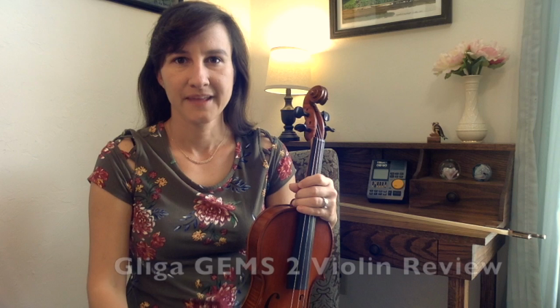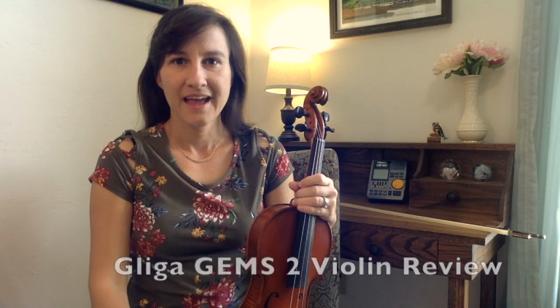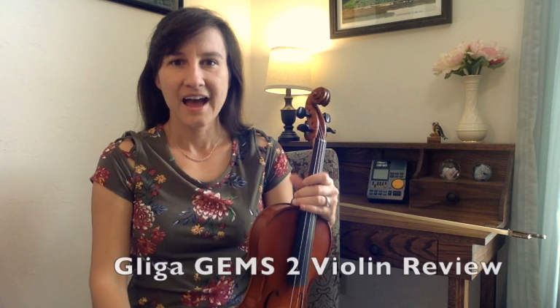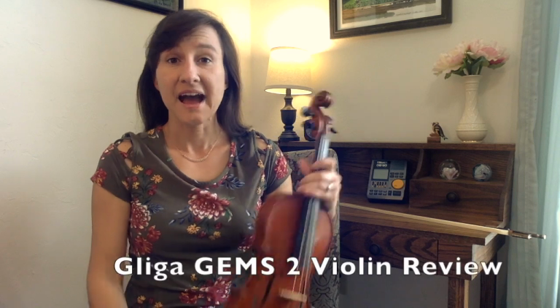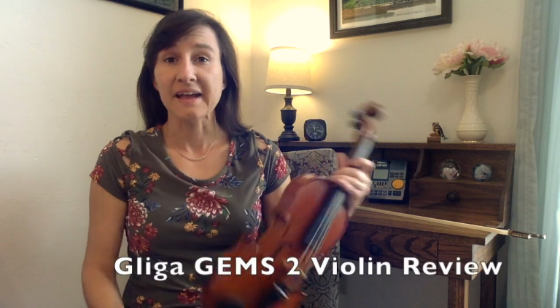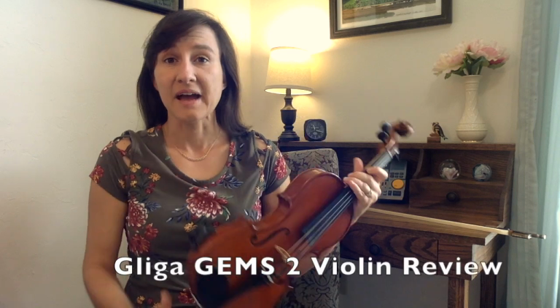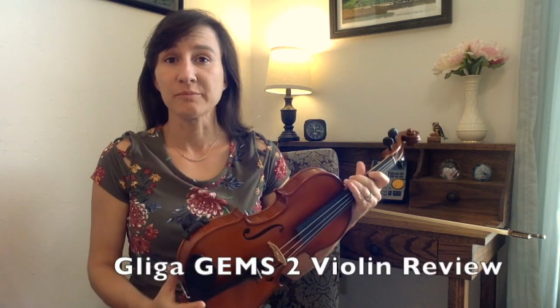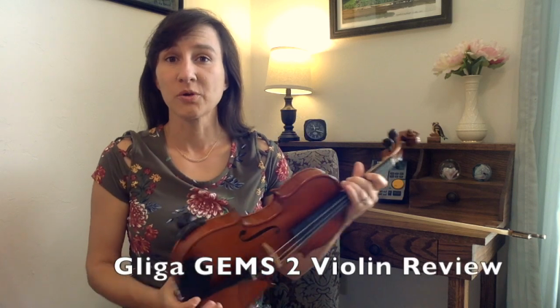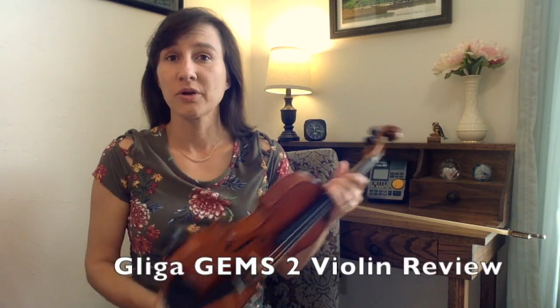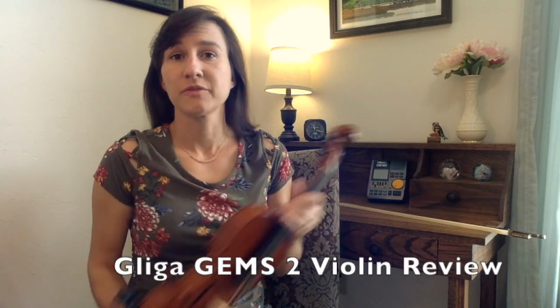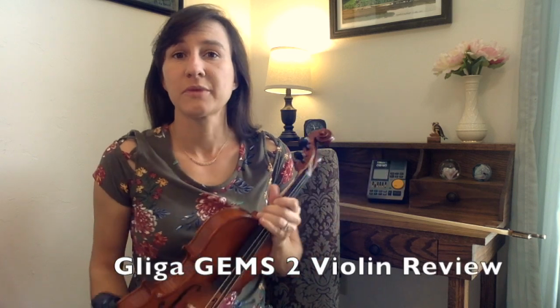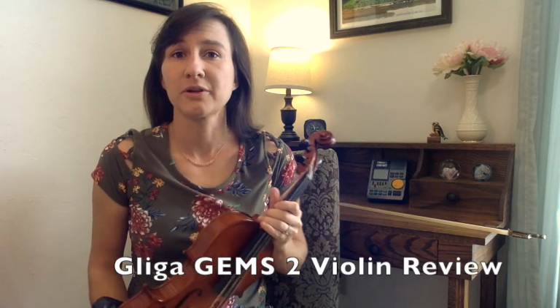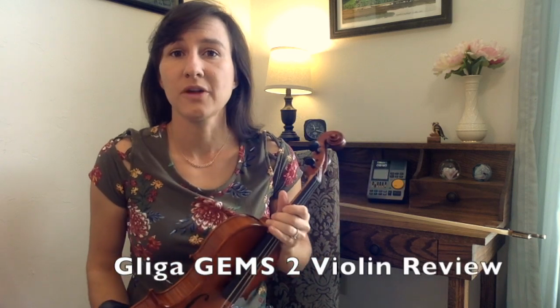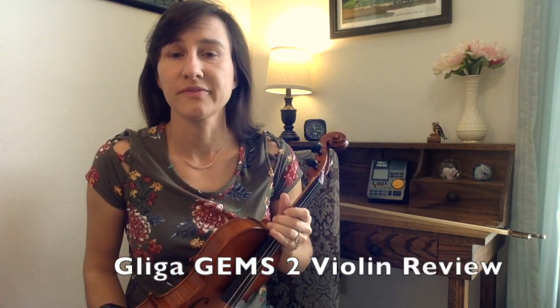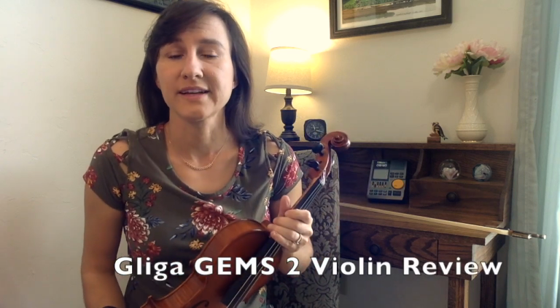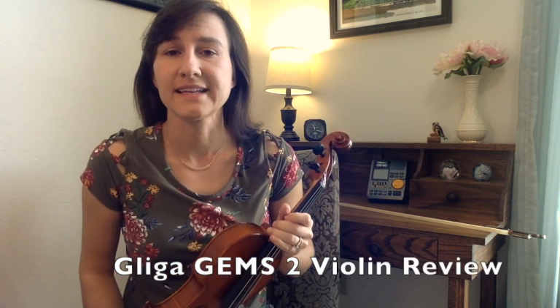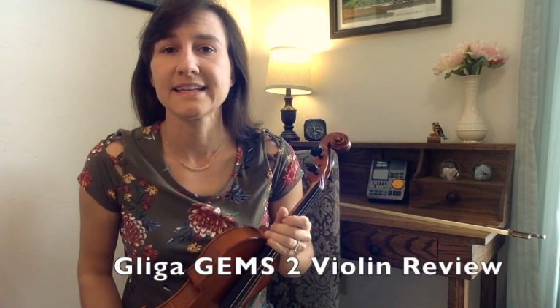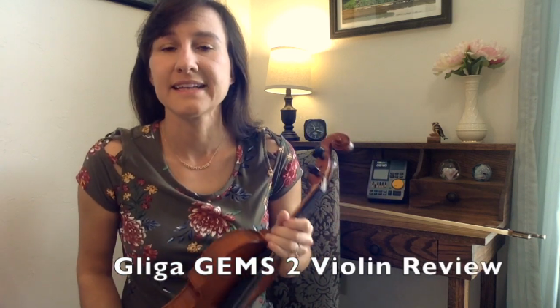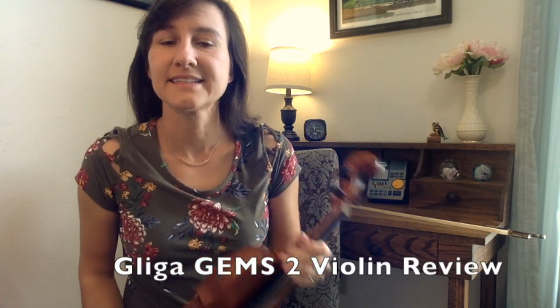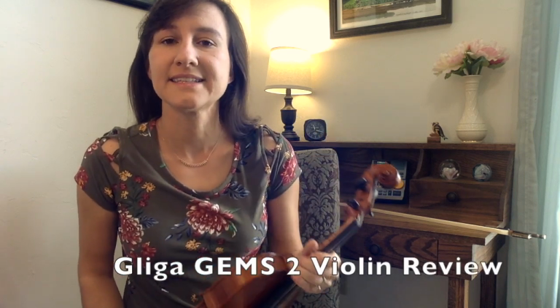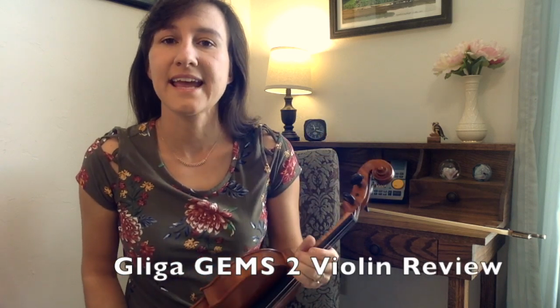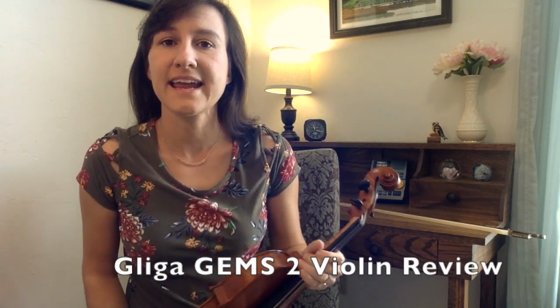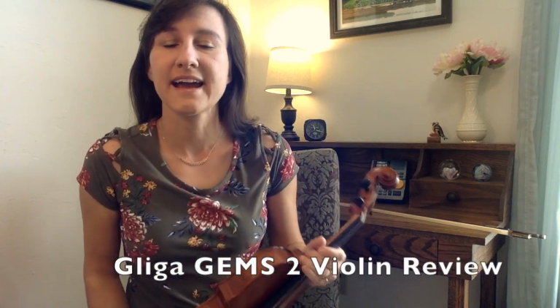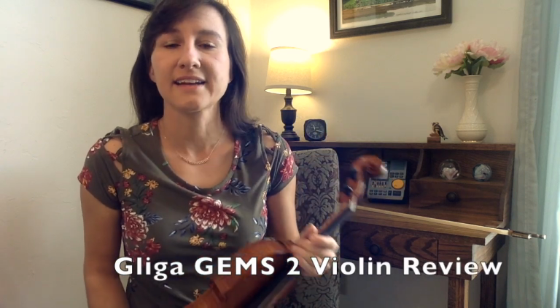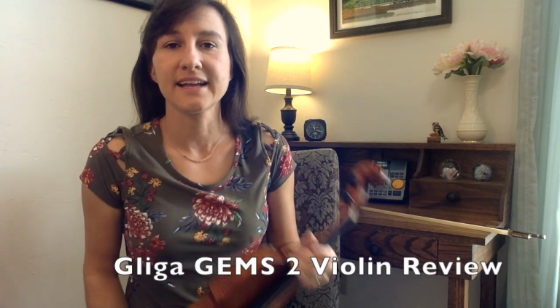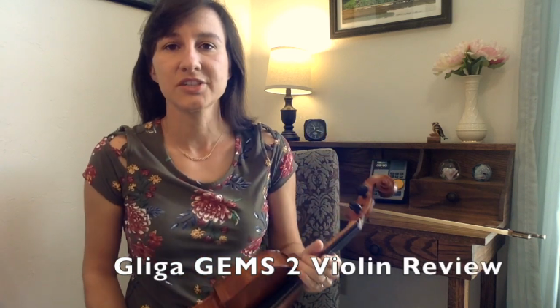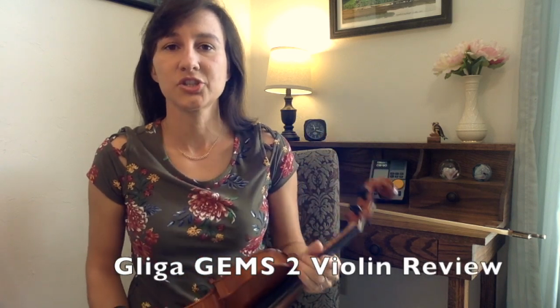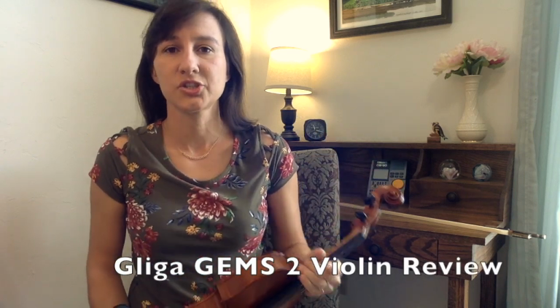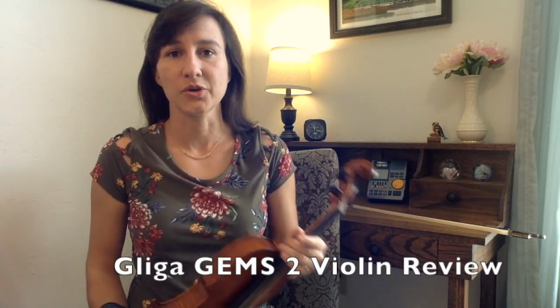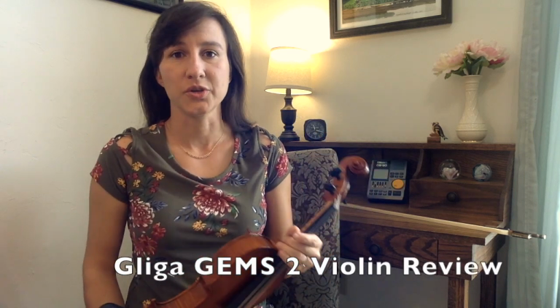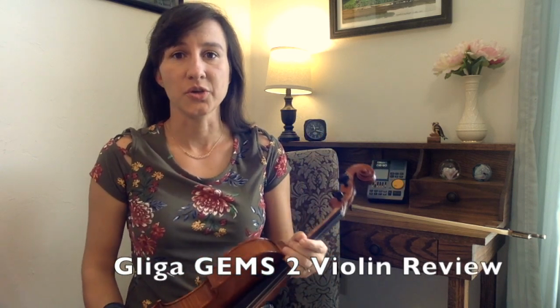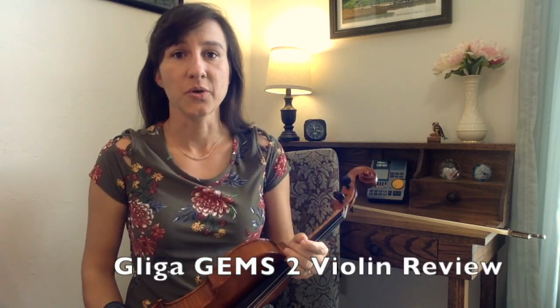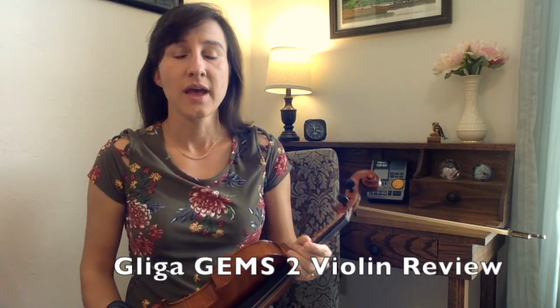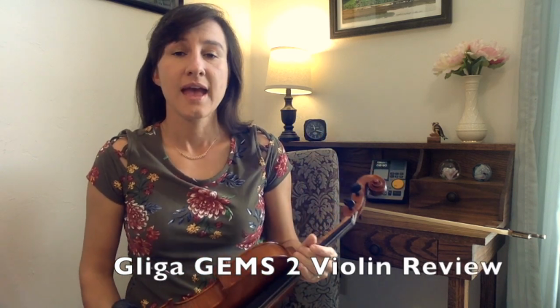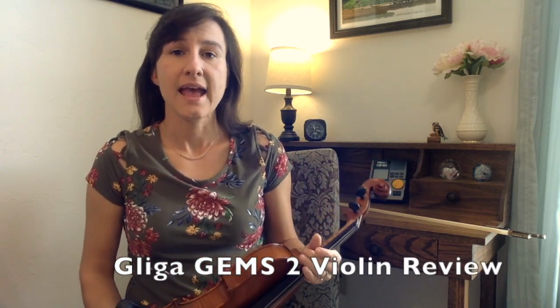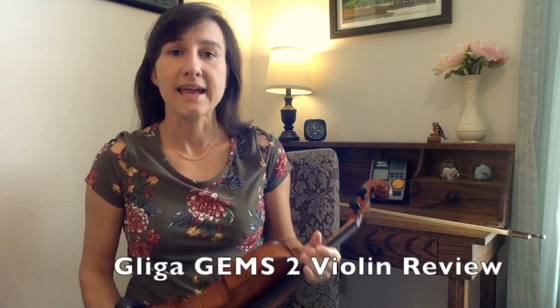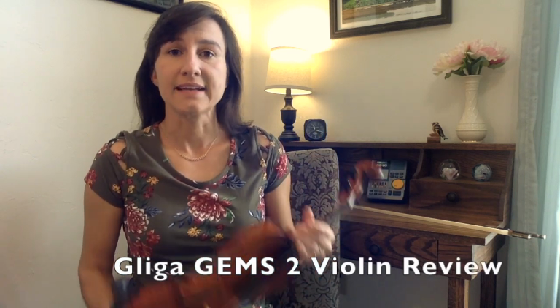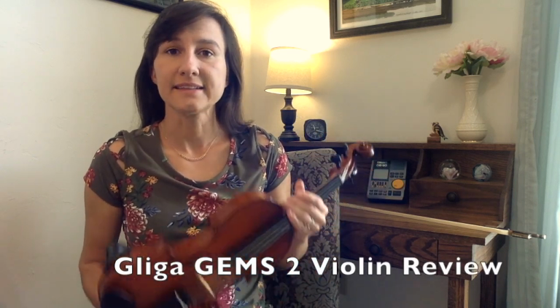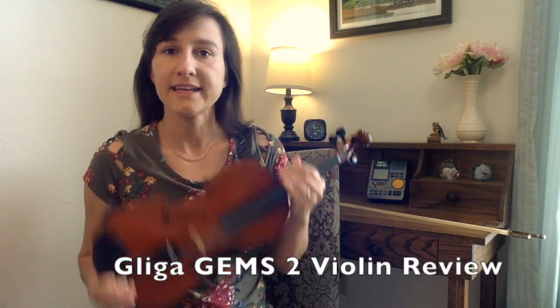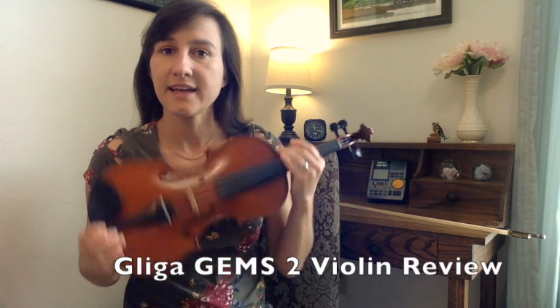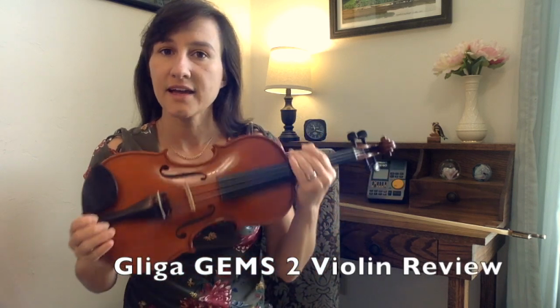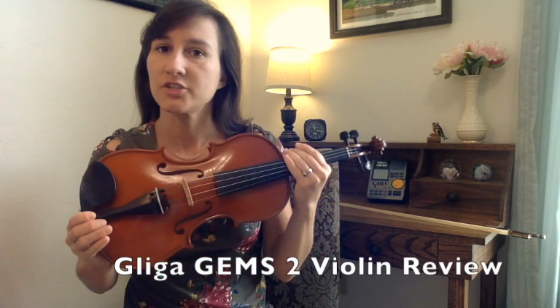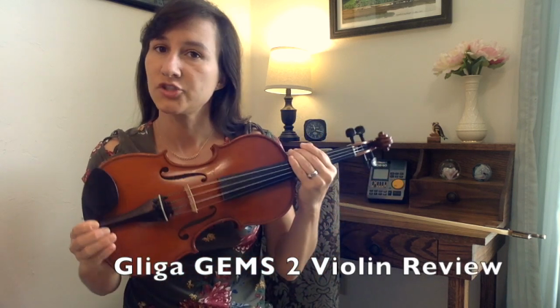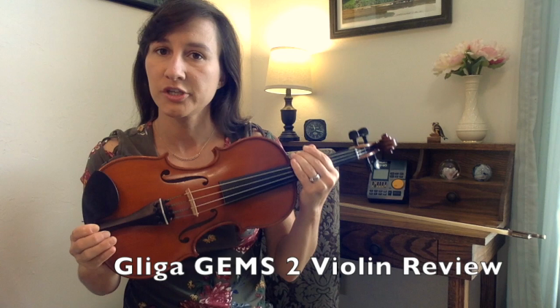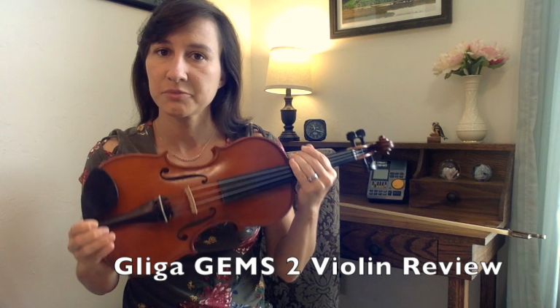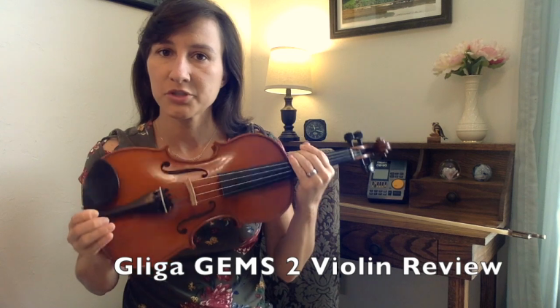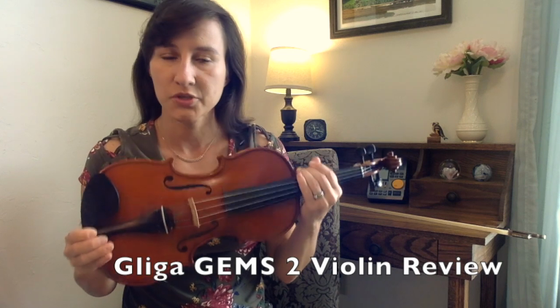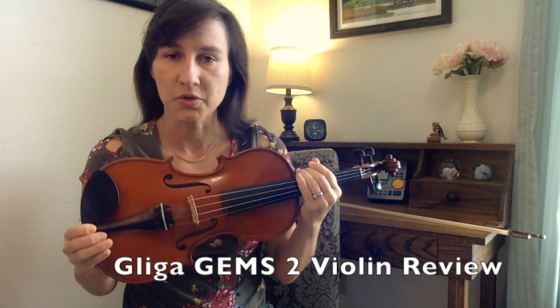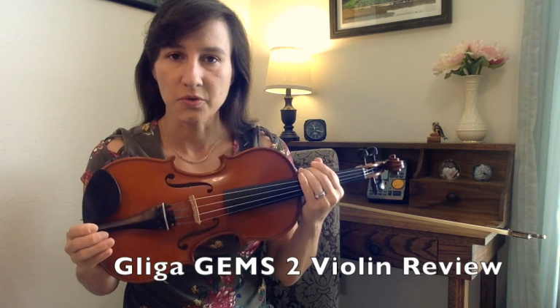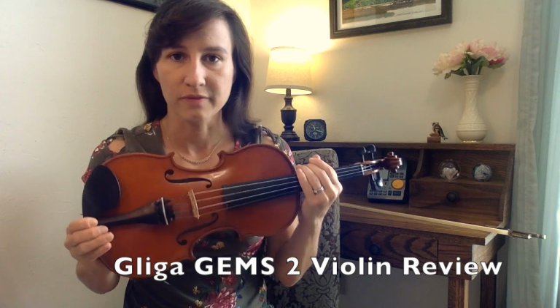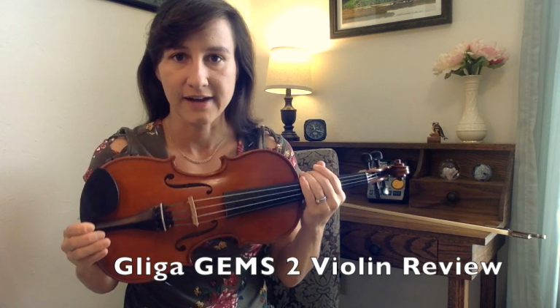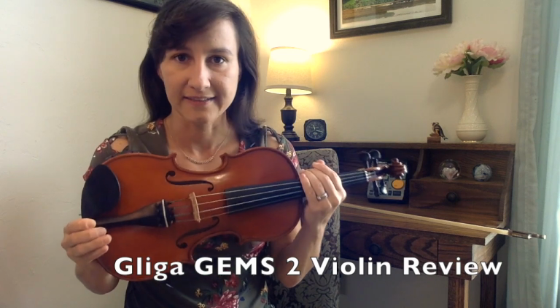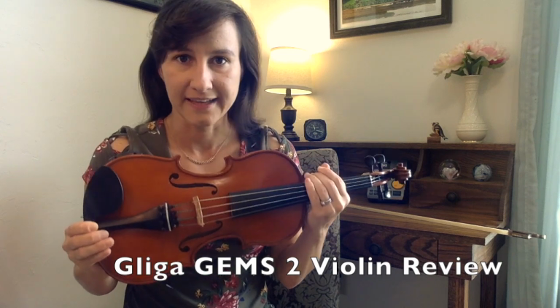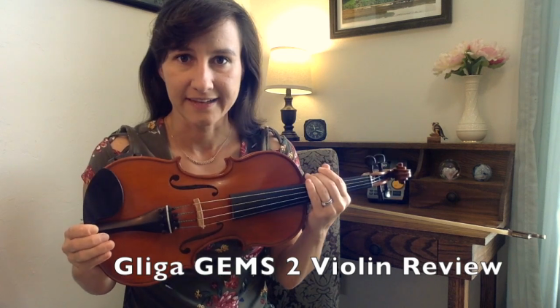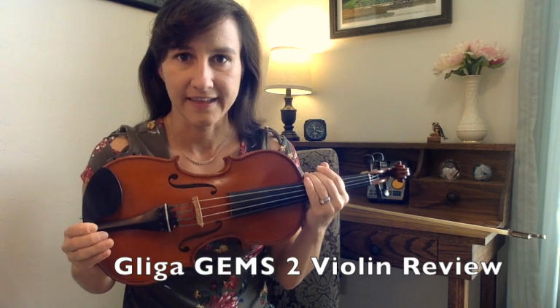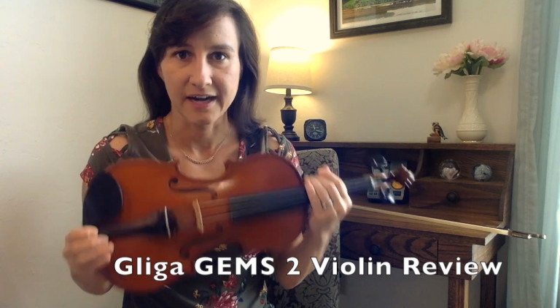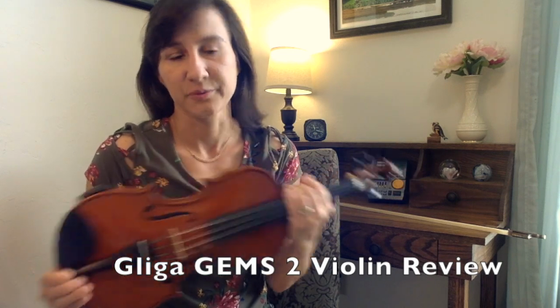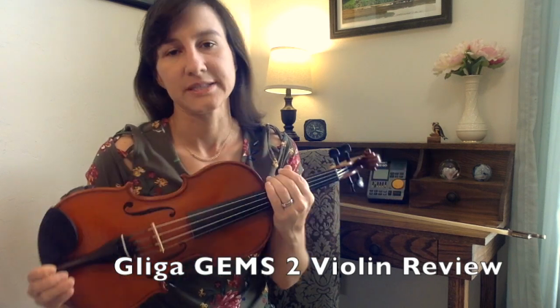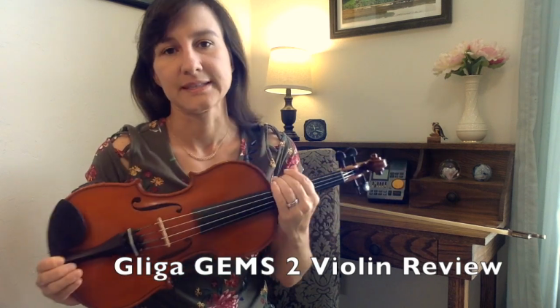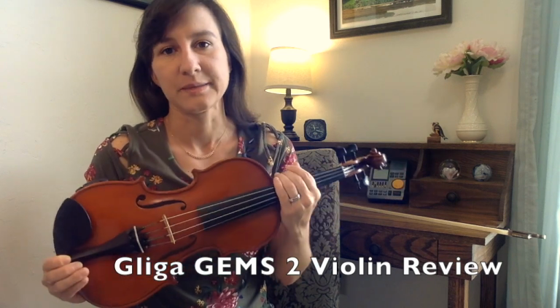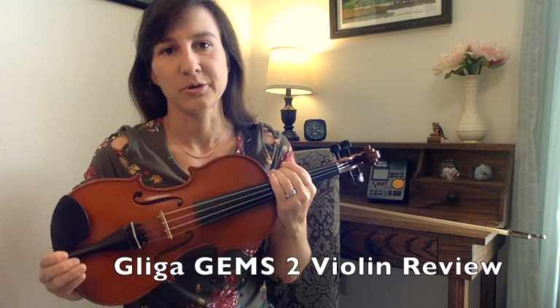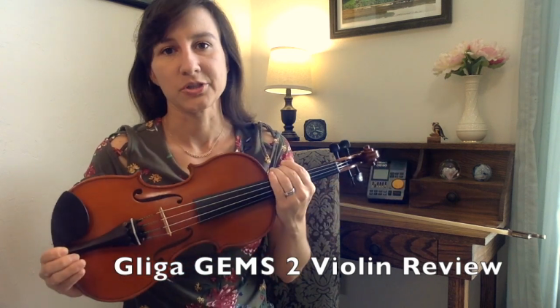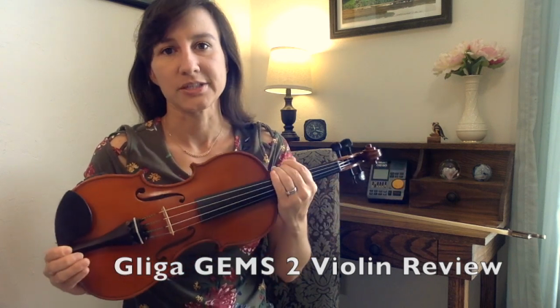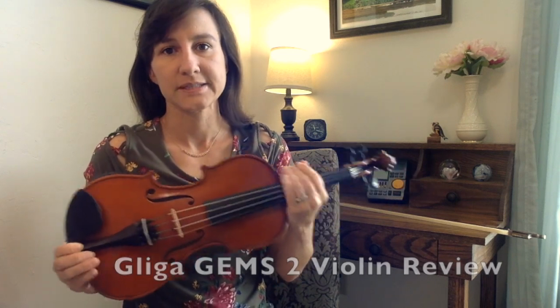Hi, I'm Laura from Meadowlark Violin, and today I'd like to show you a Gliga Gems 2 violin that I recently purchased.